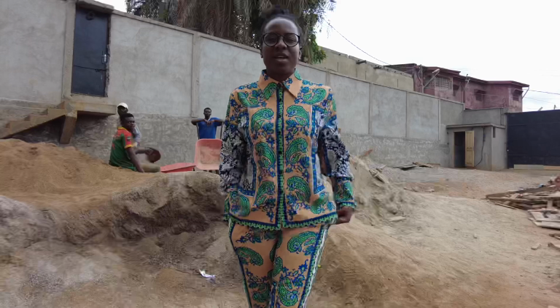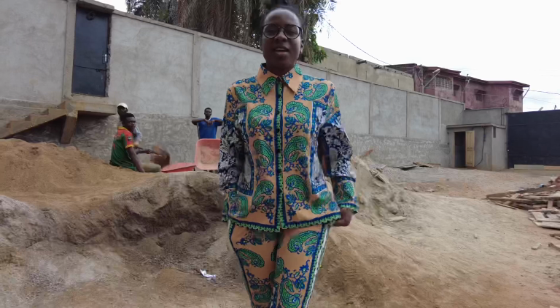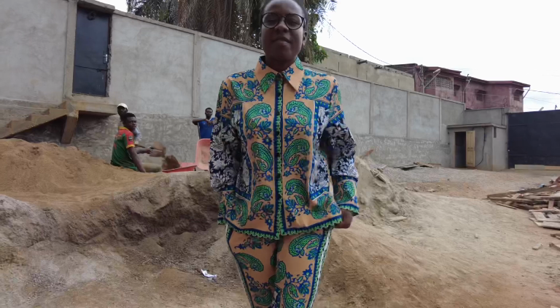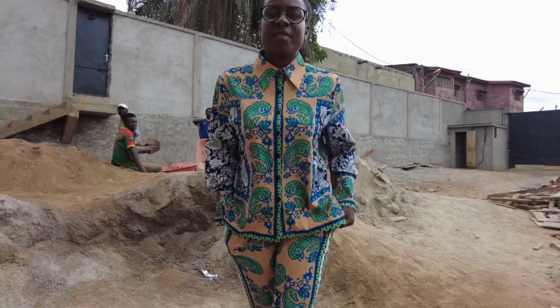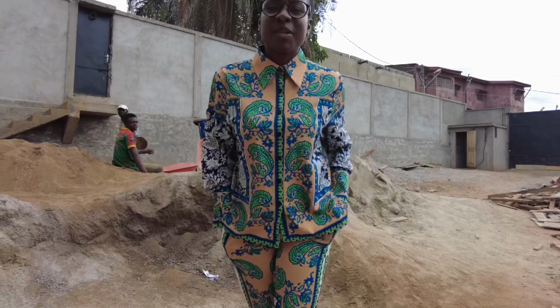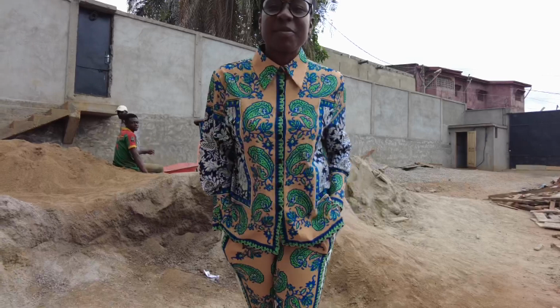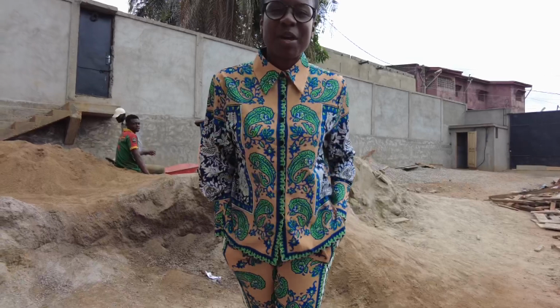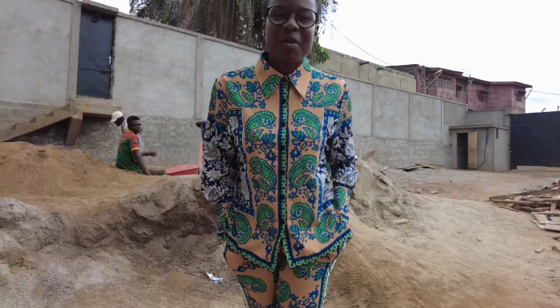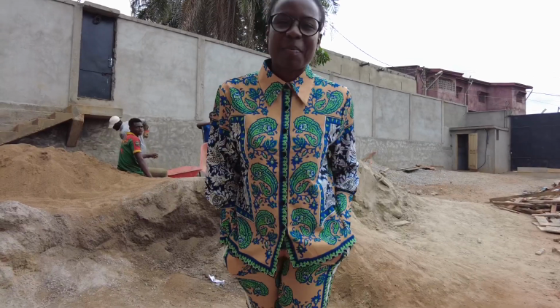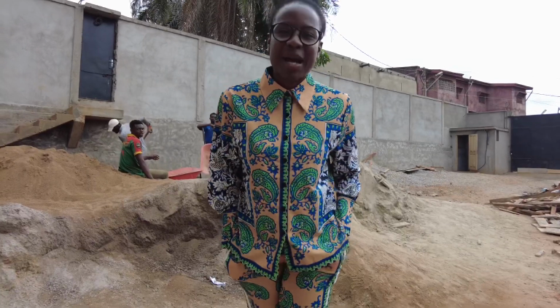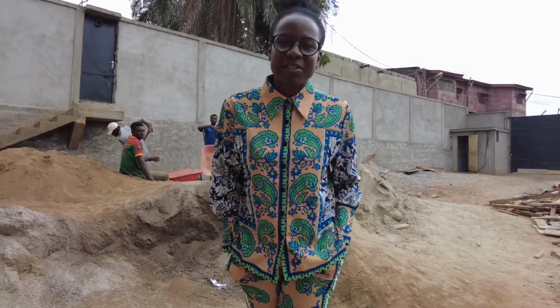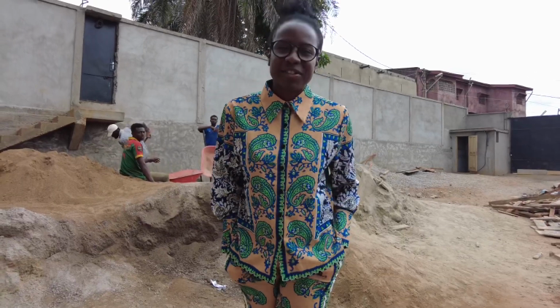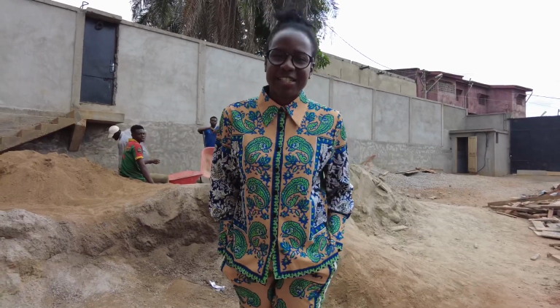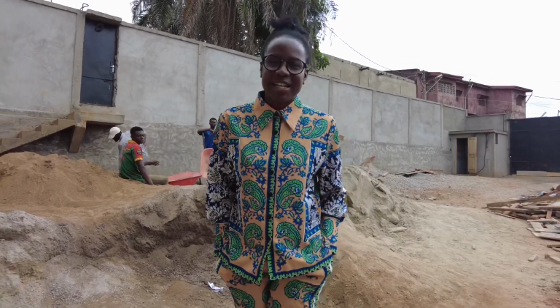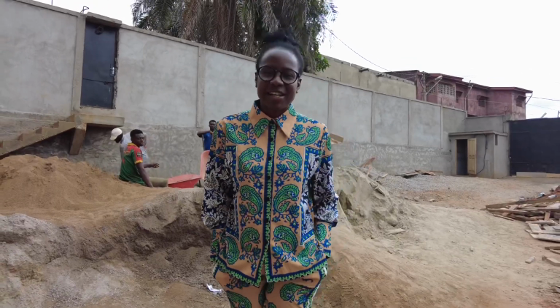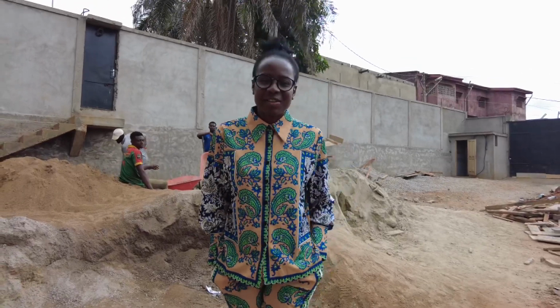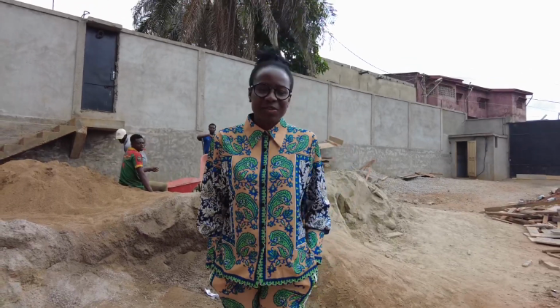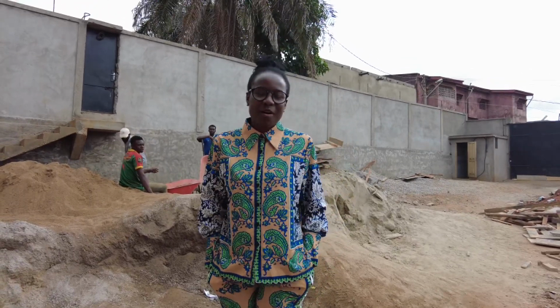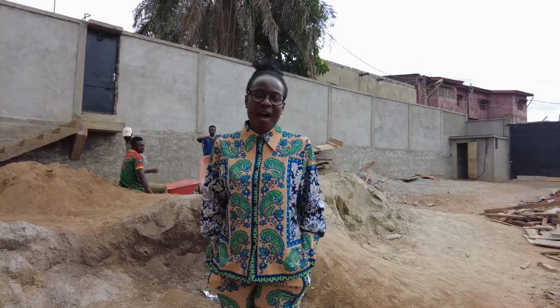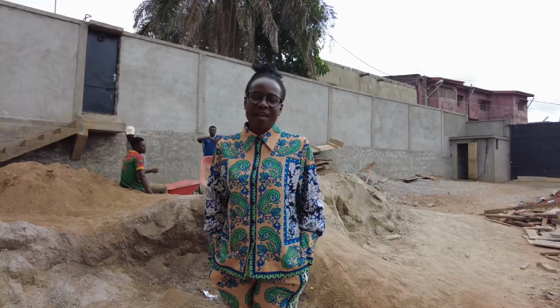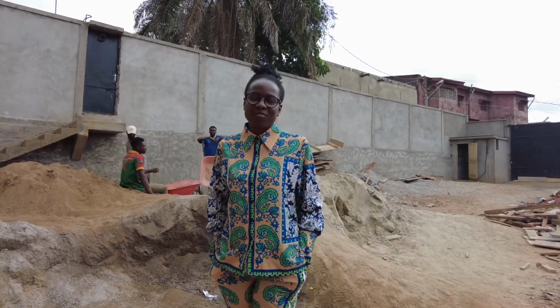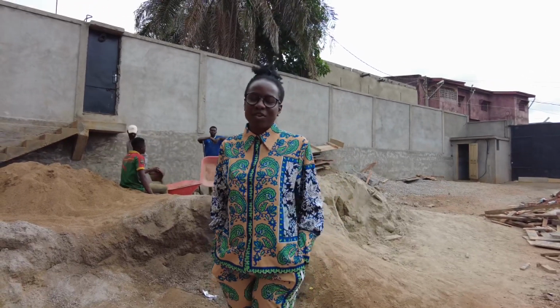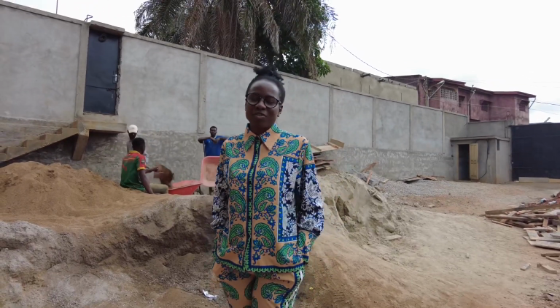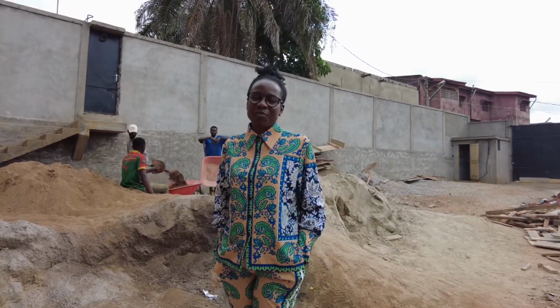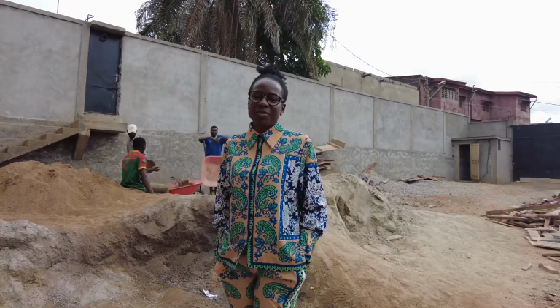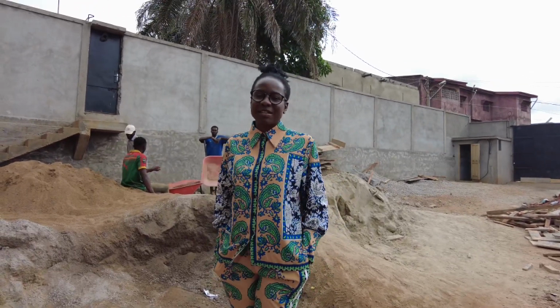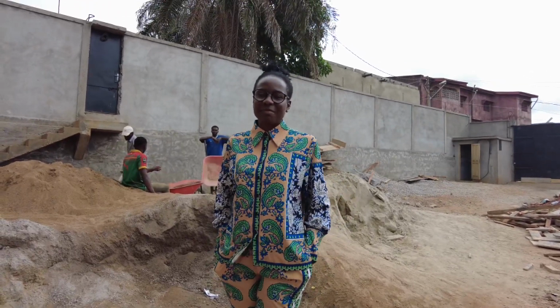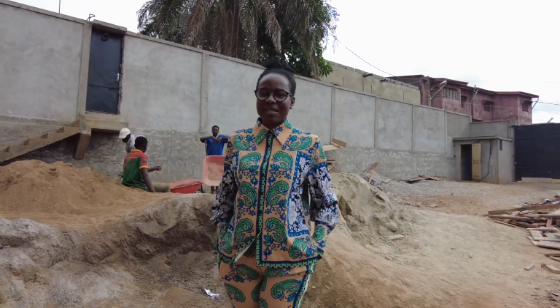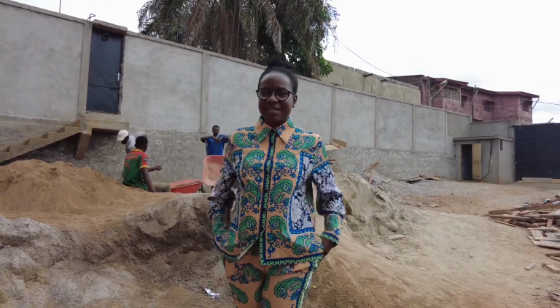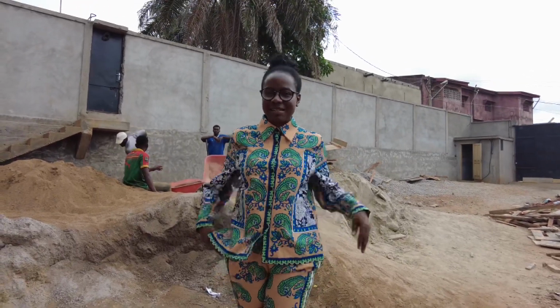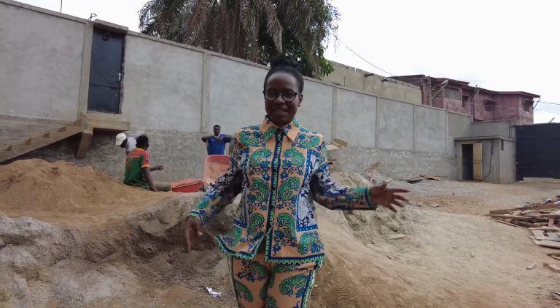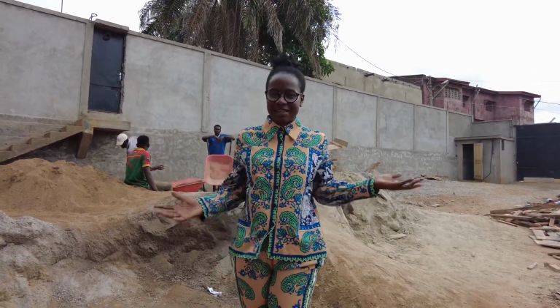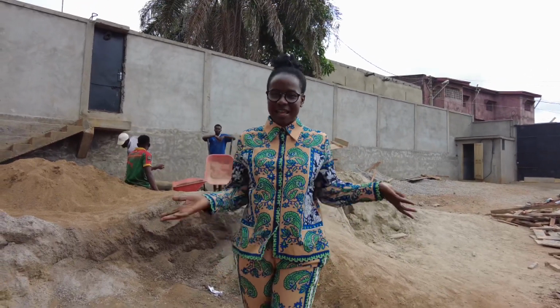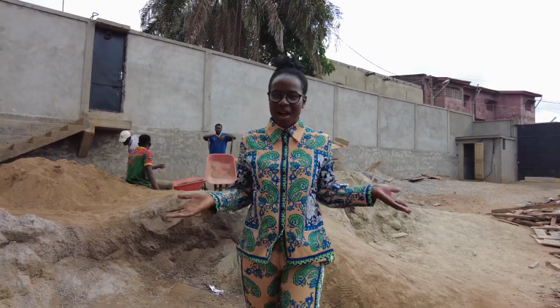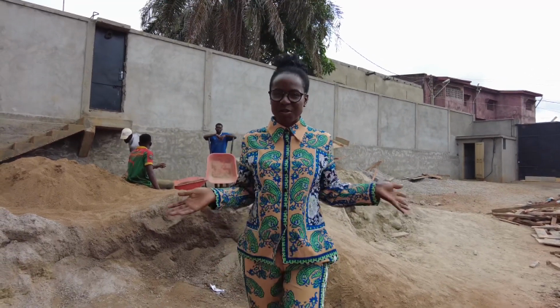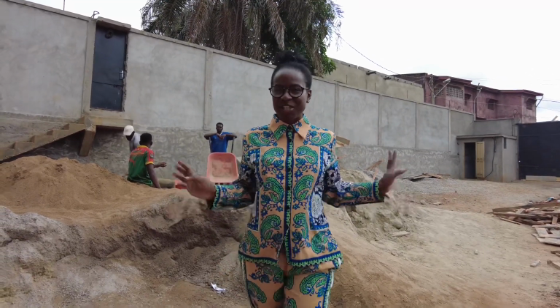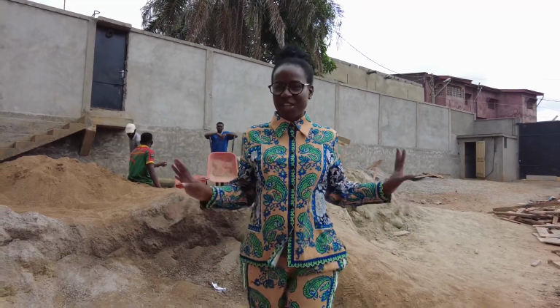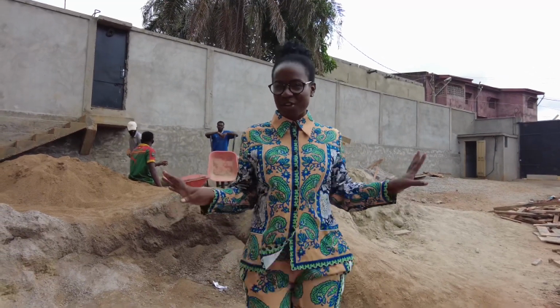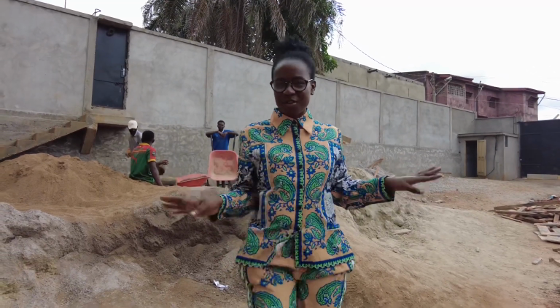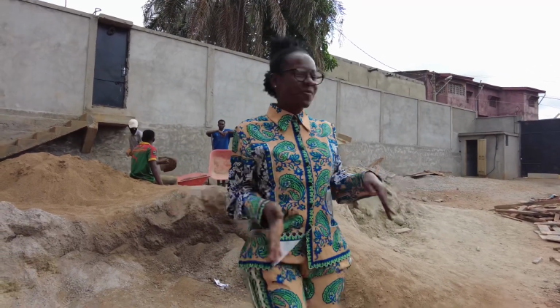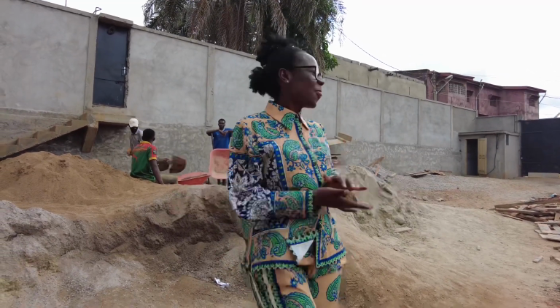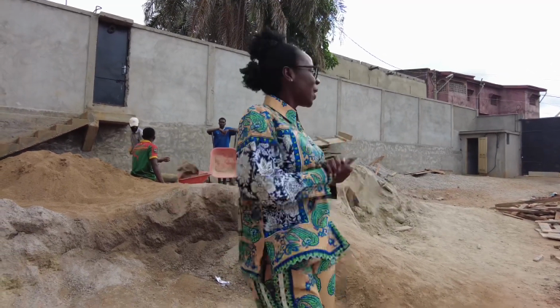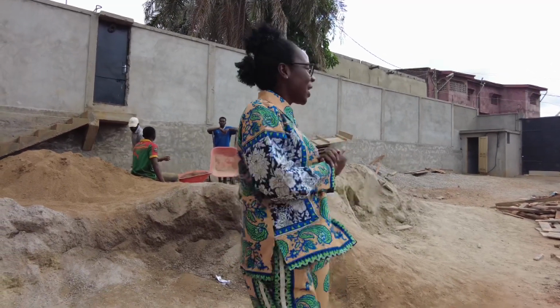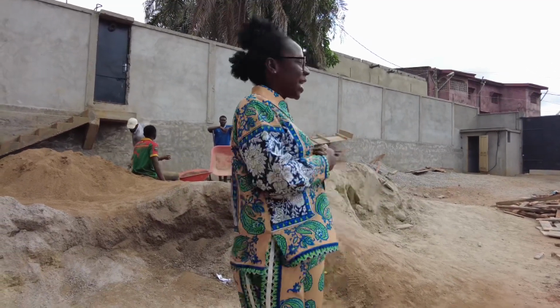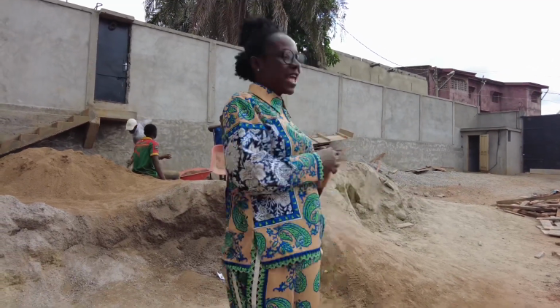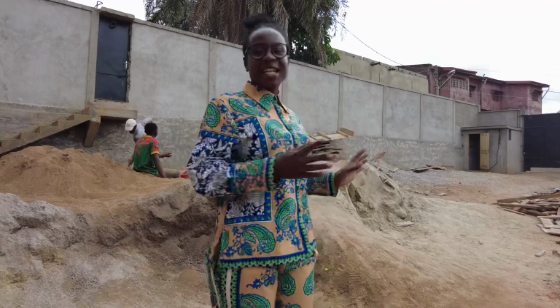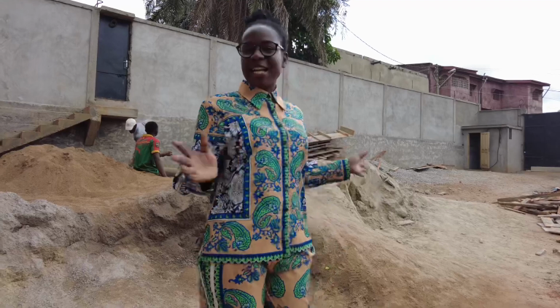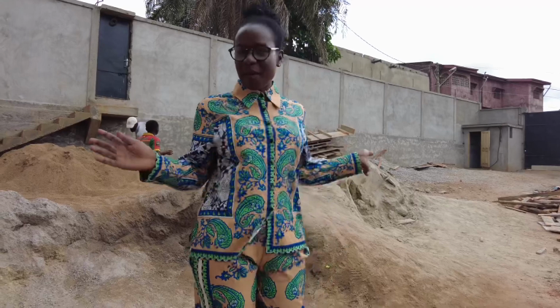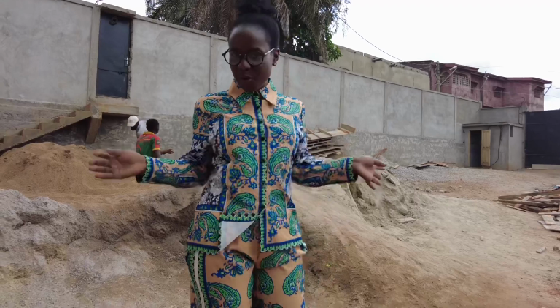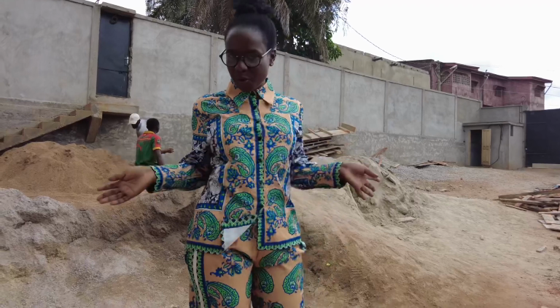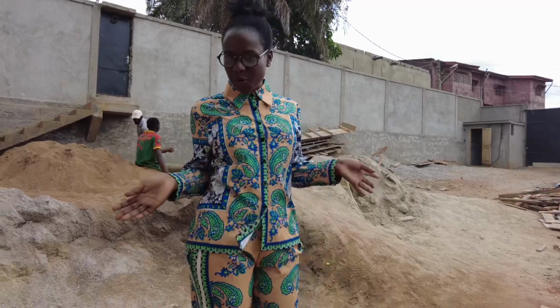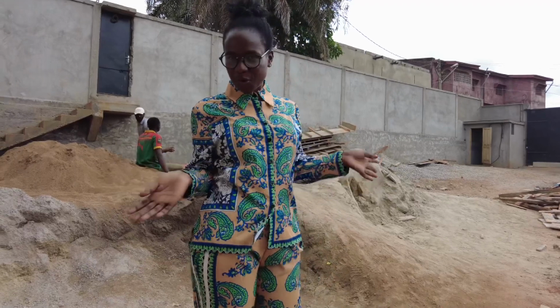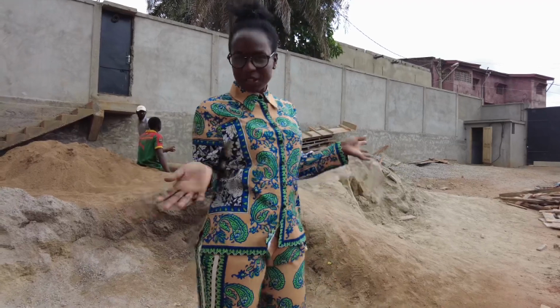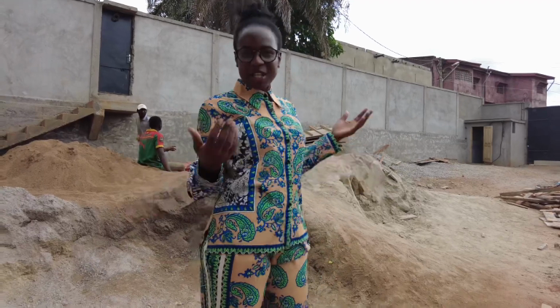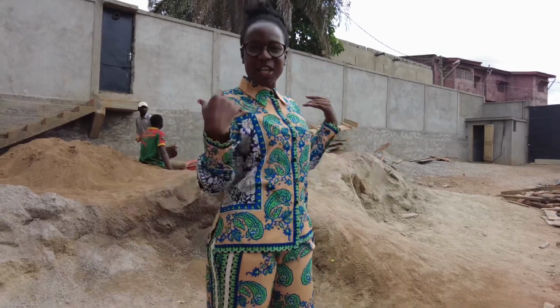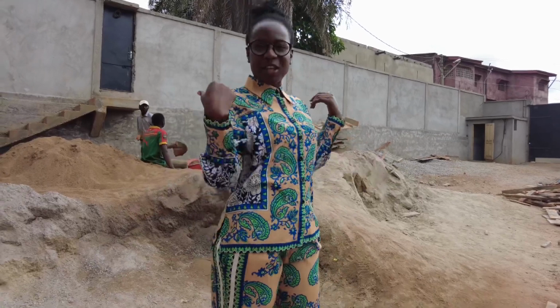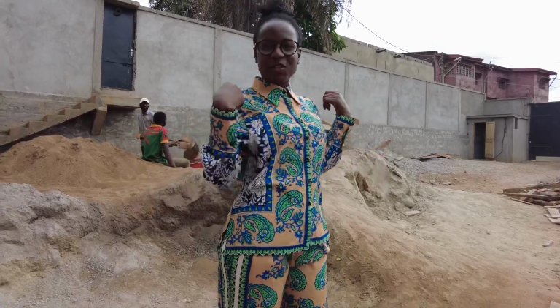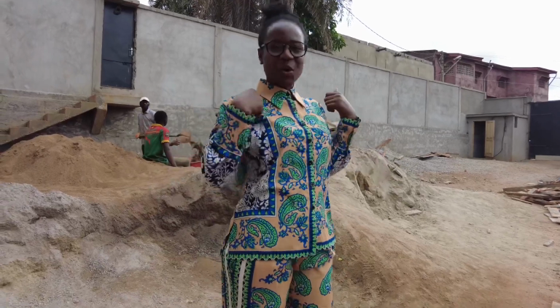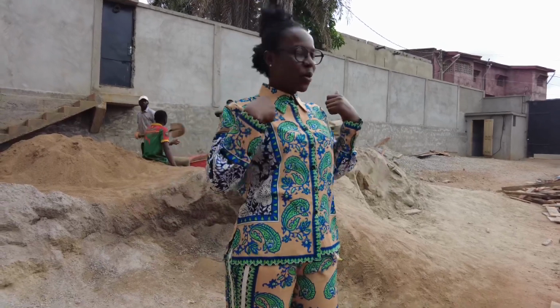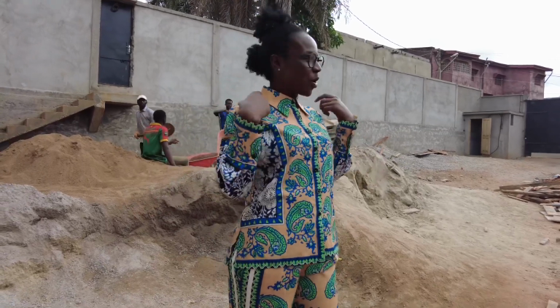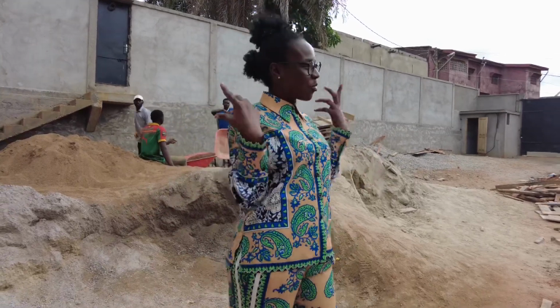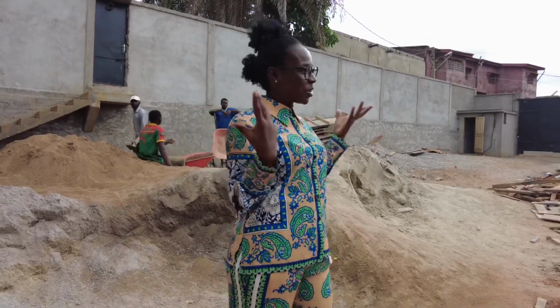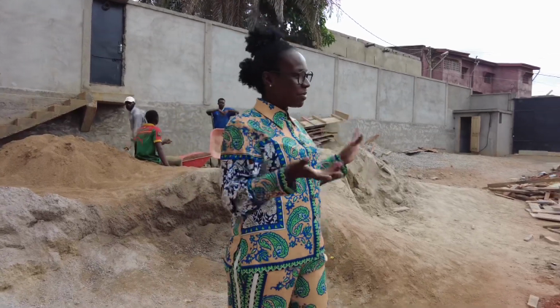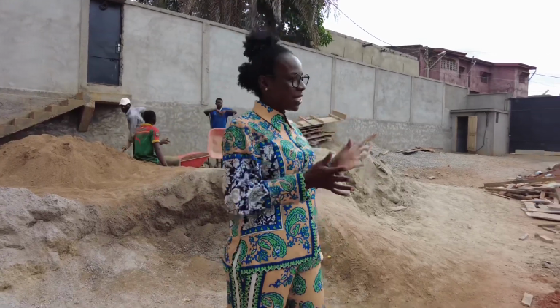Hey everybody, welcome back to the channel. I am going to present my sister's house here in Cameroon. Come with me.